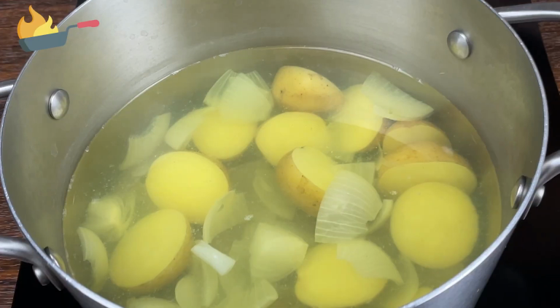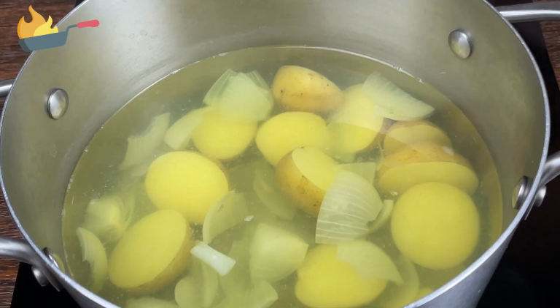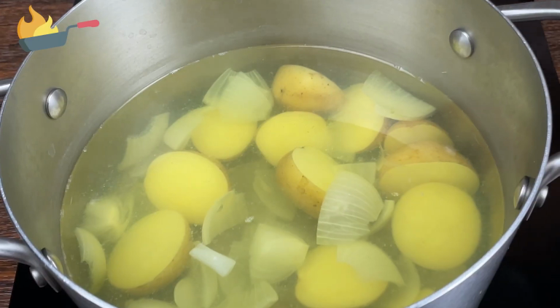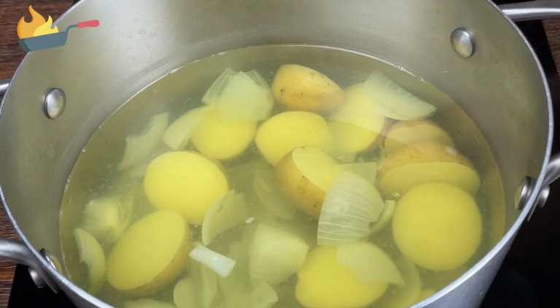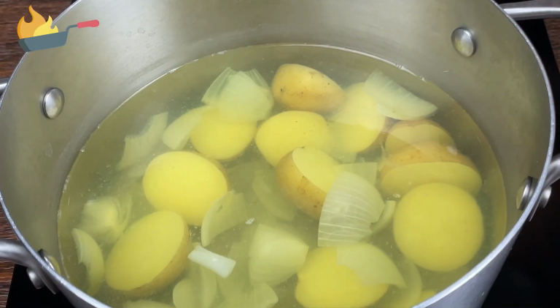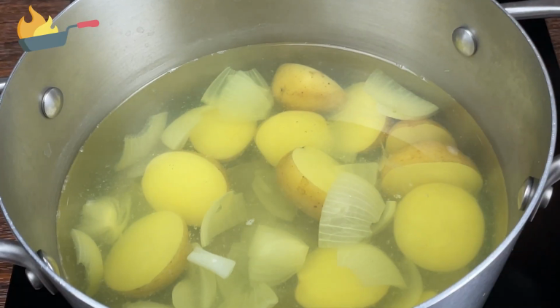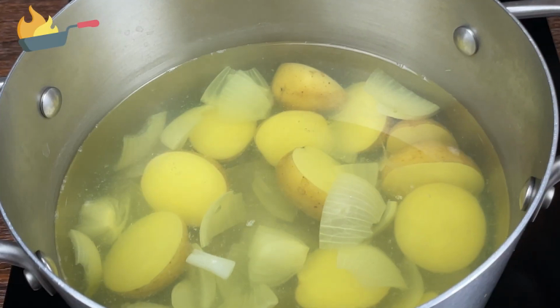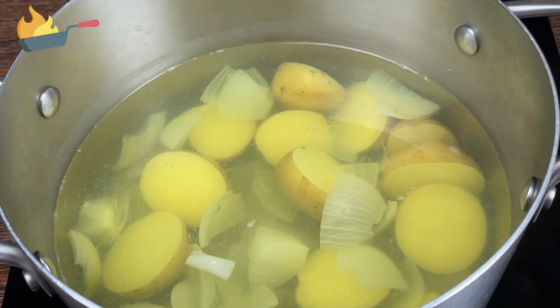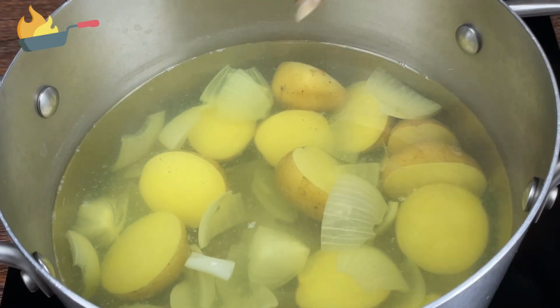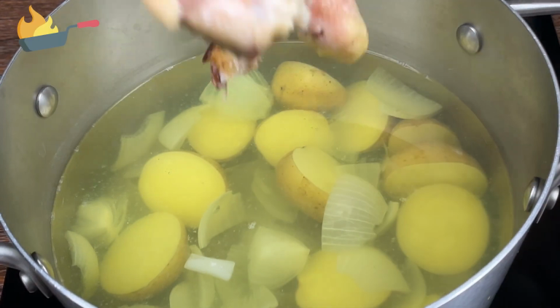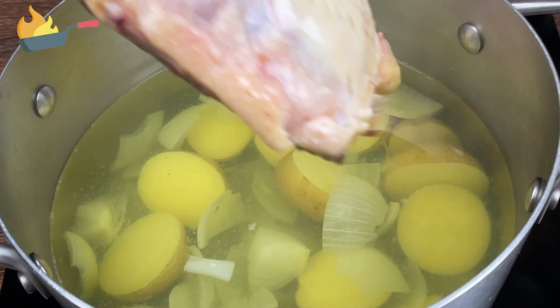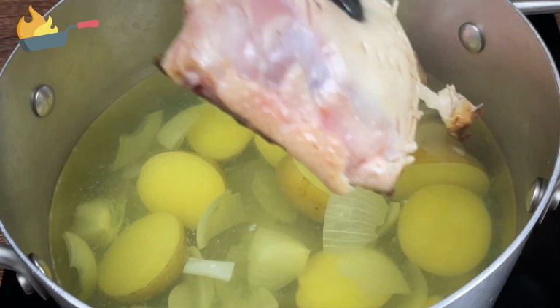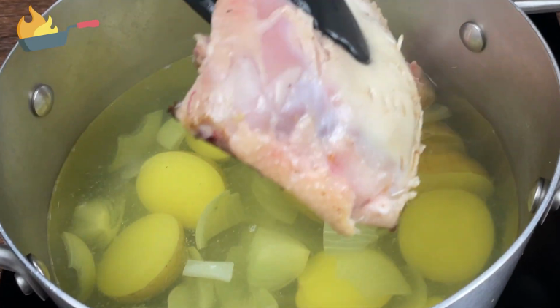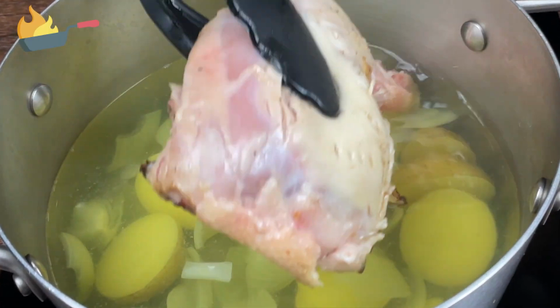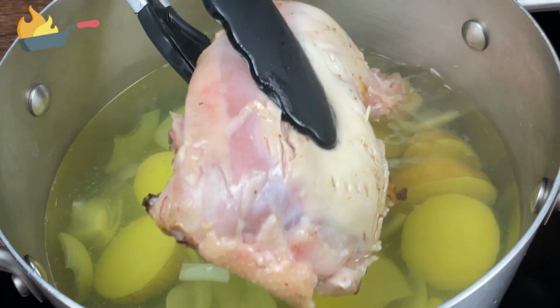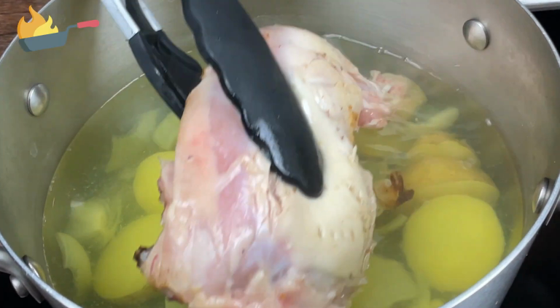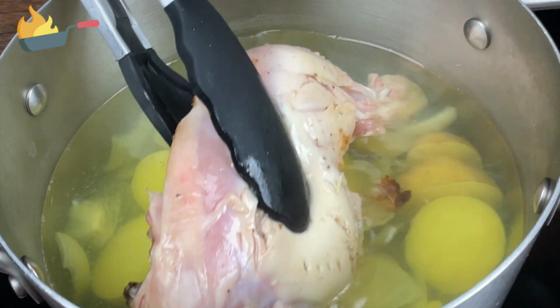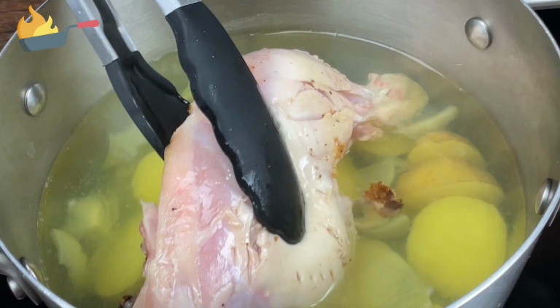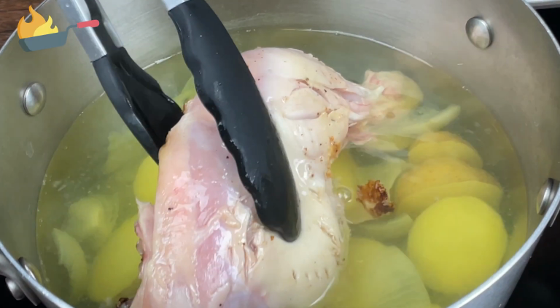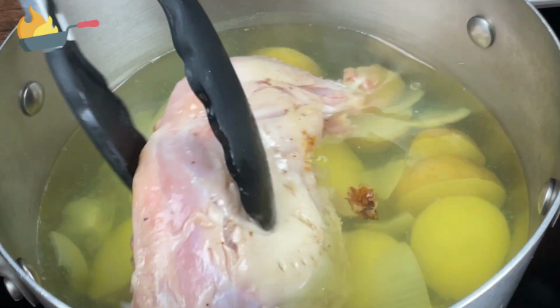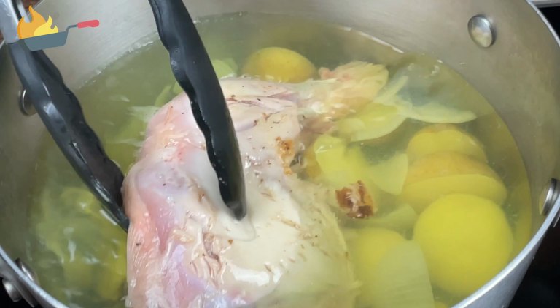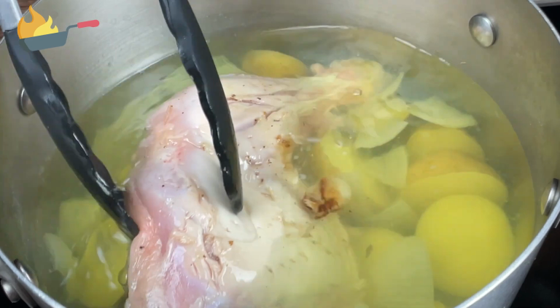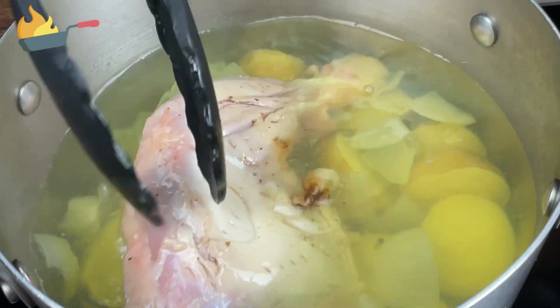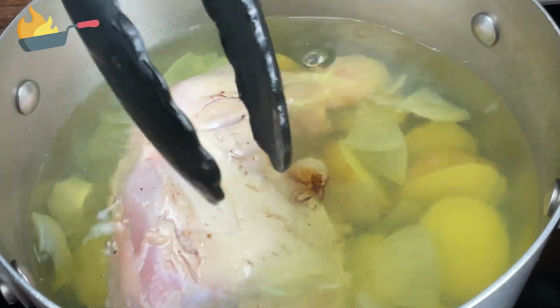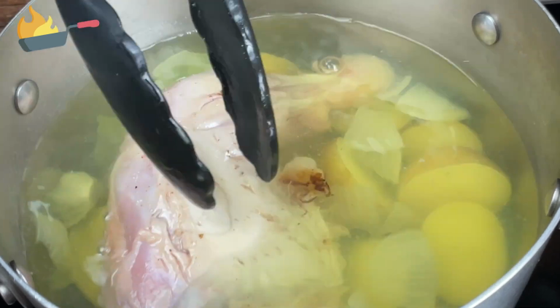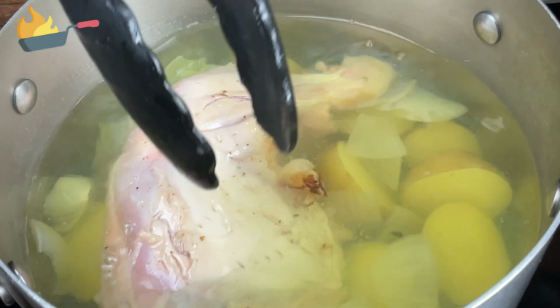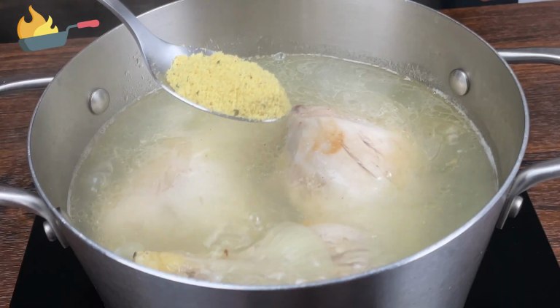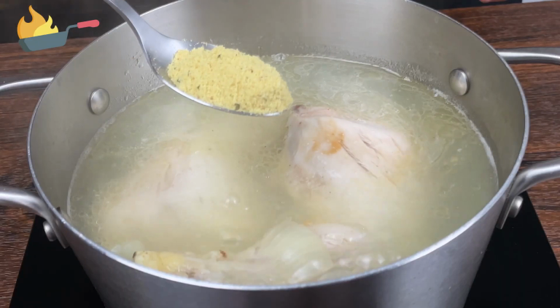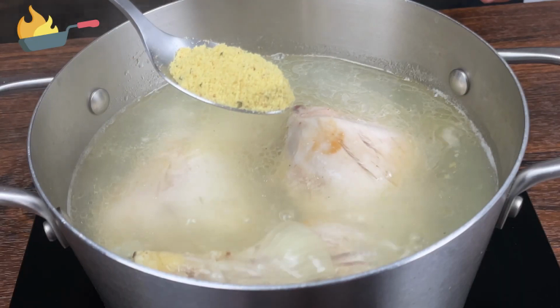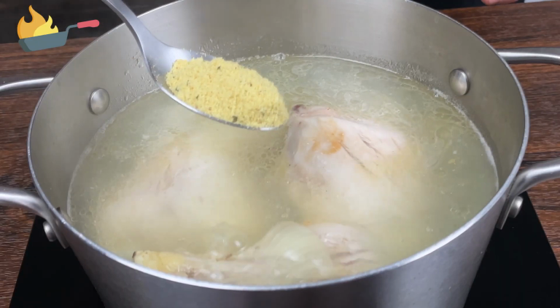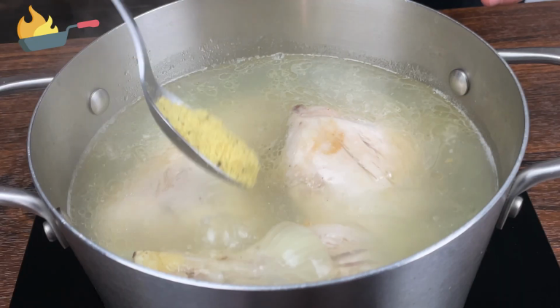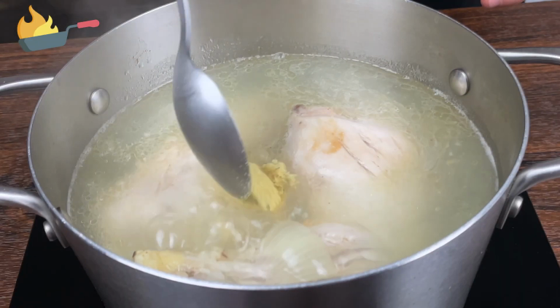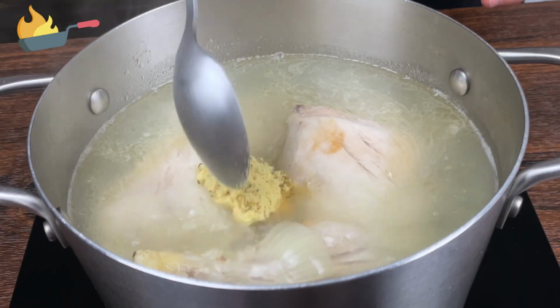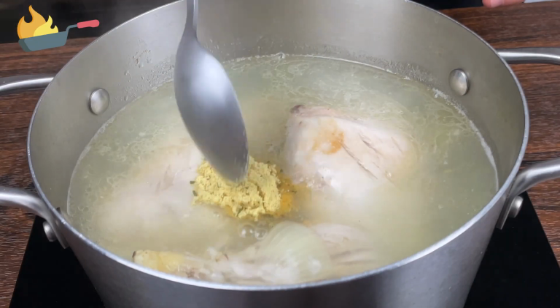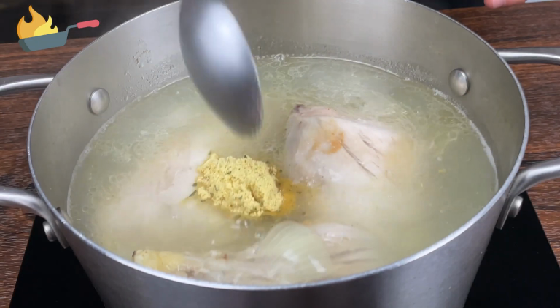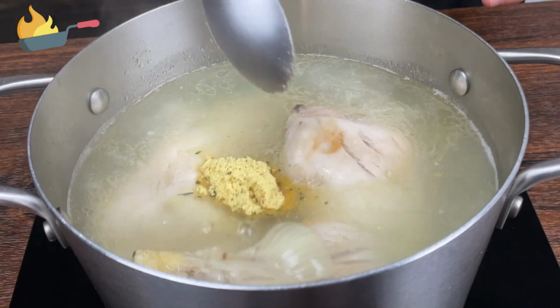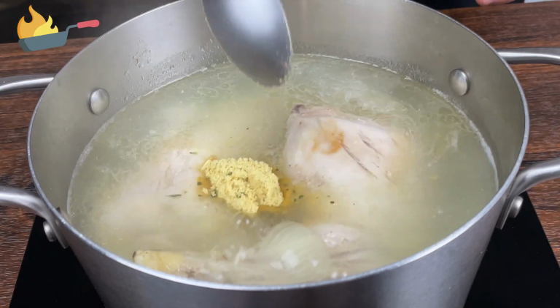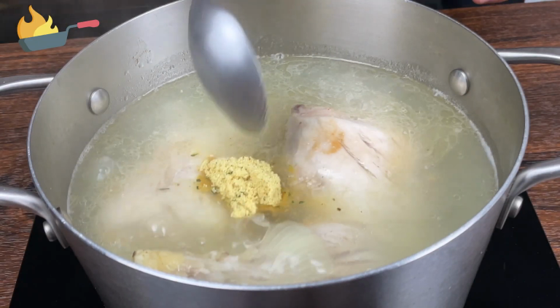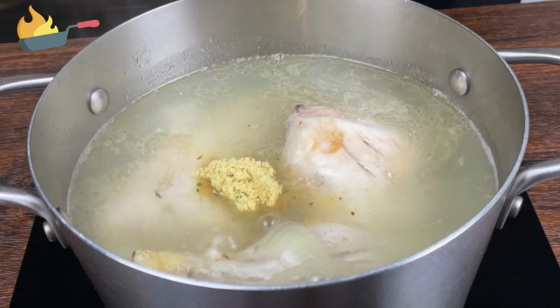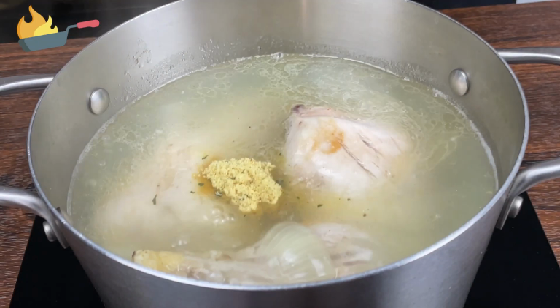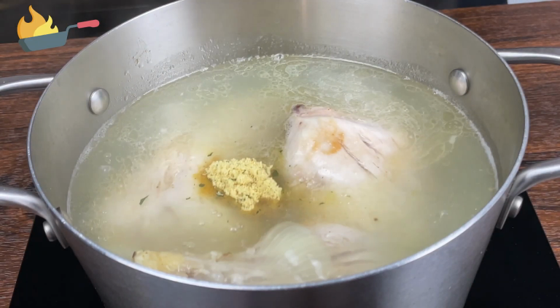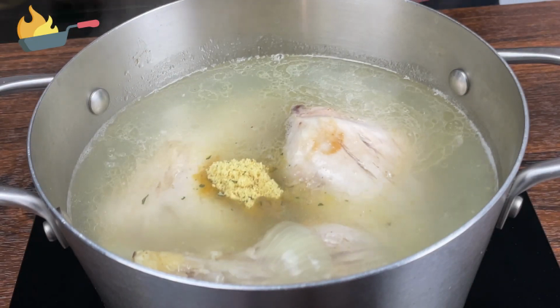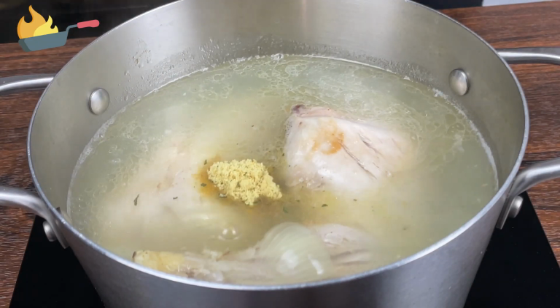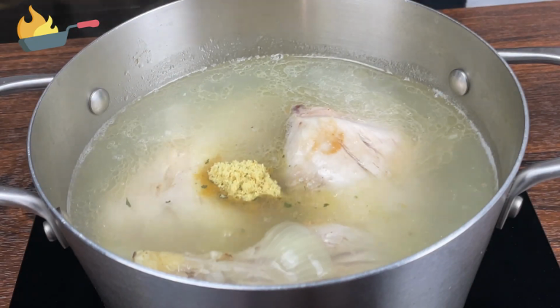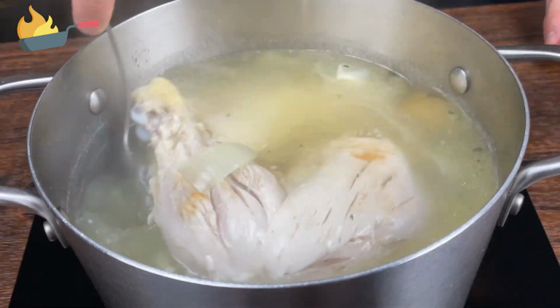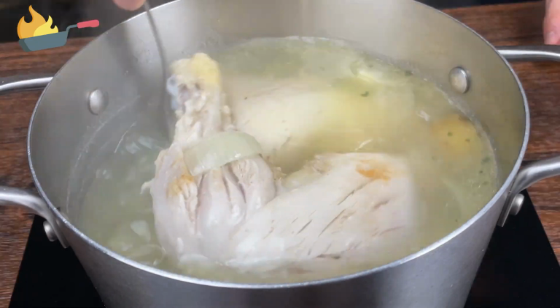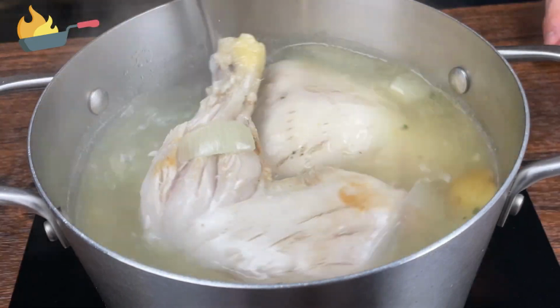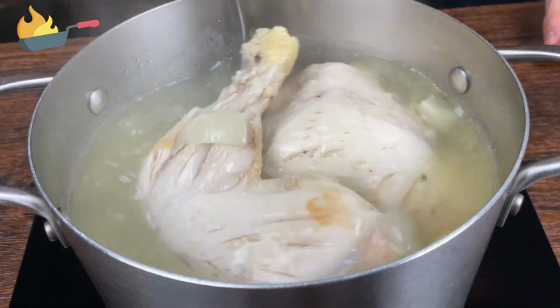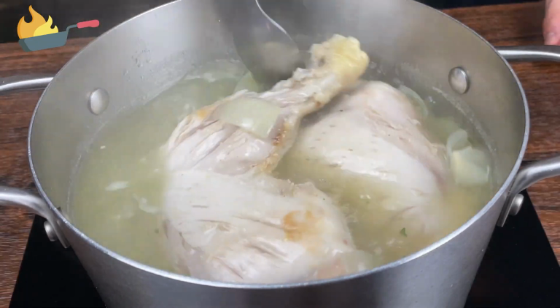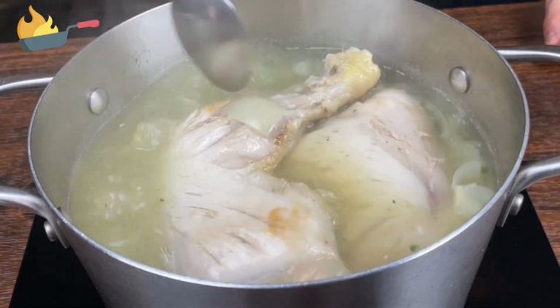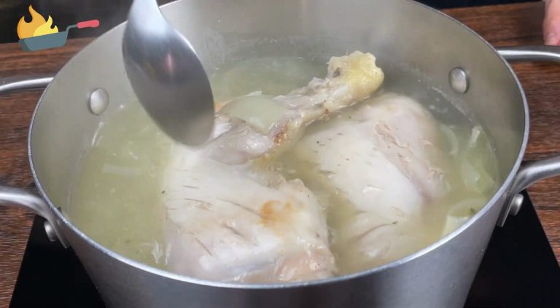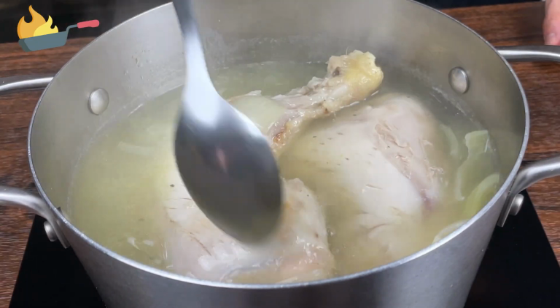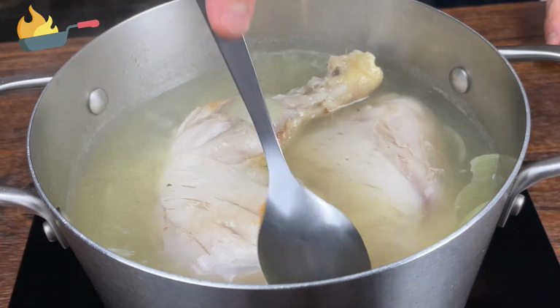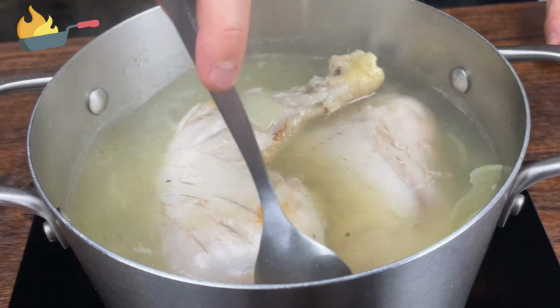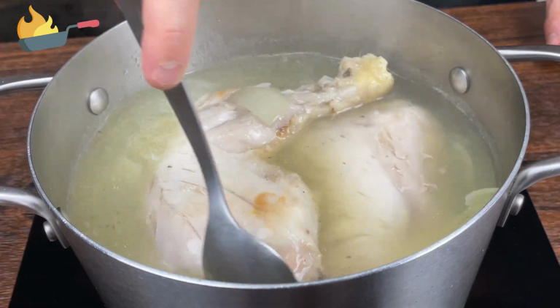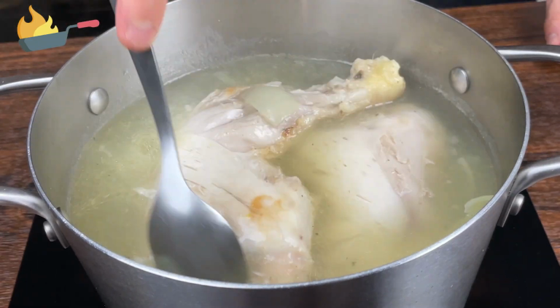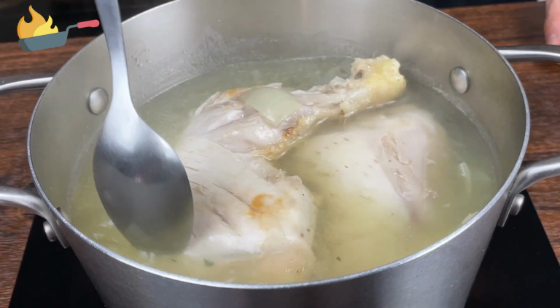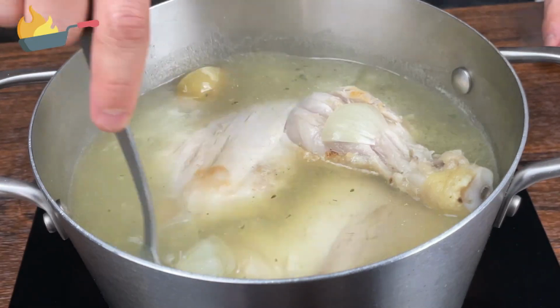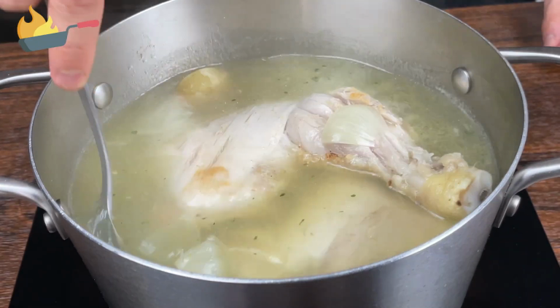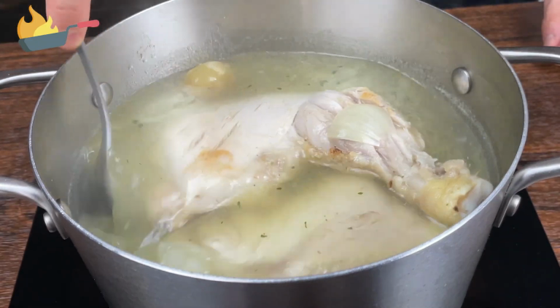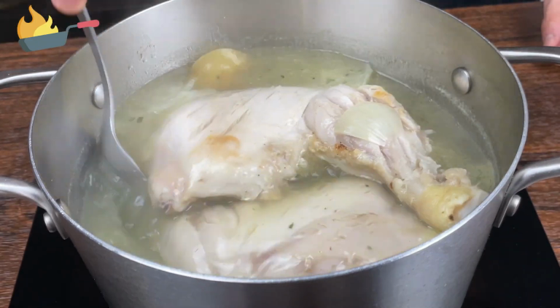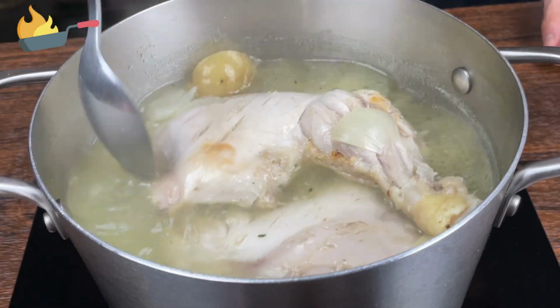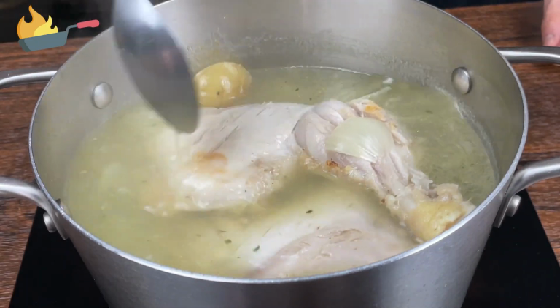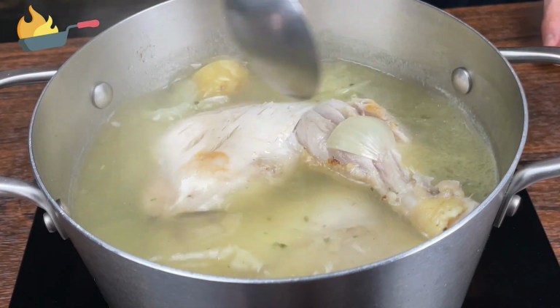Once you're done removing the skin, add them into the pot. Also add two spoons of chicken stock, give it a nice mix, and let it cook.